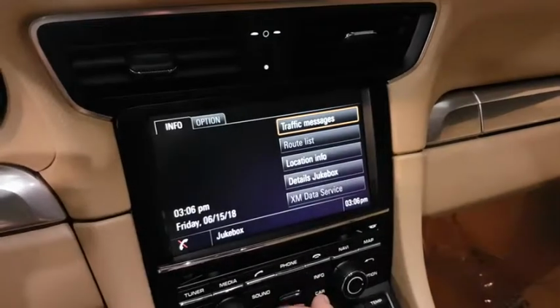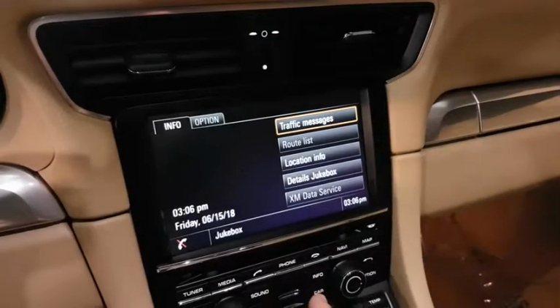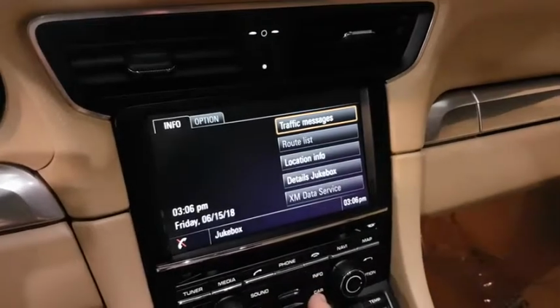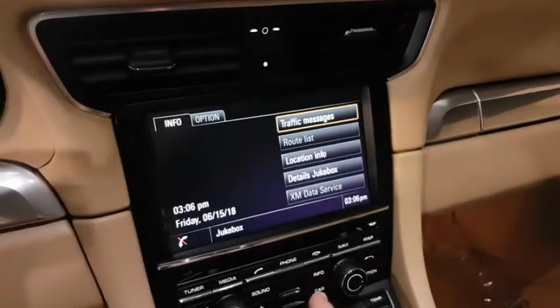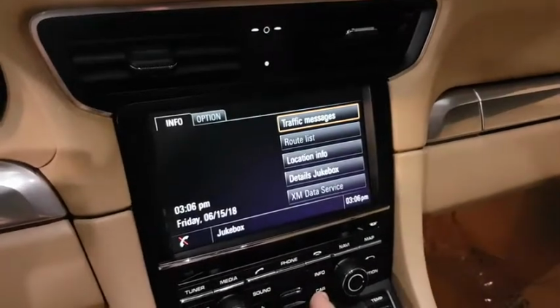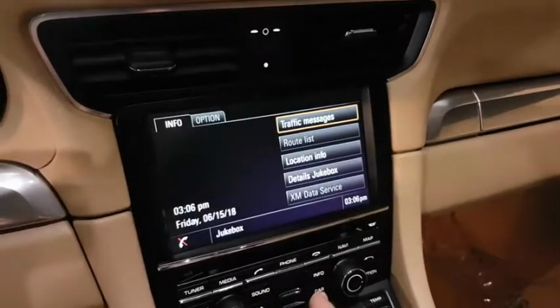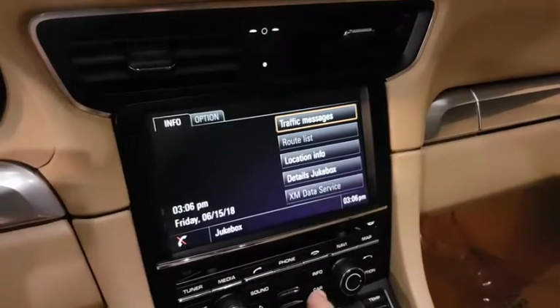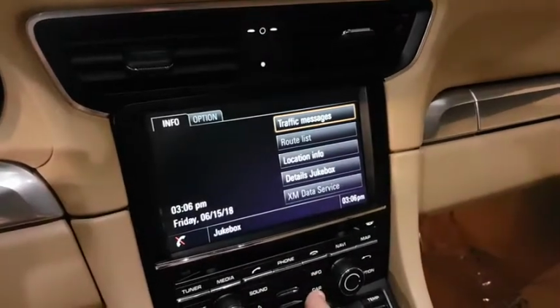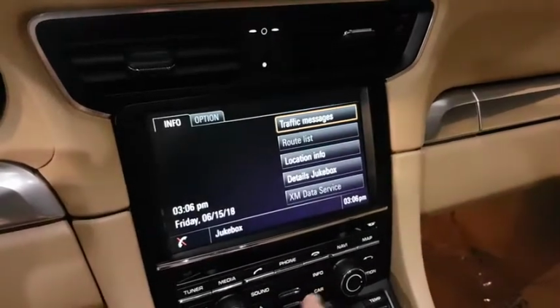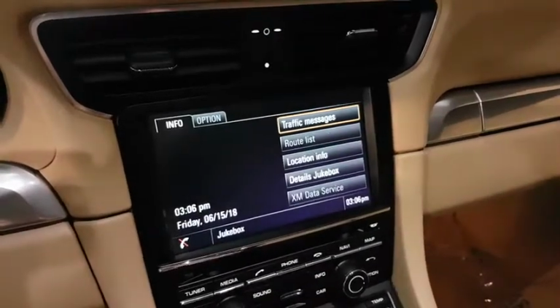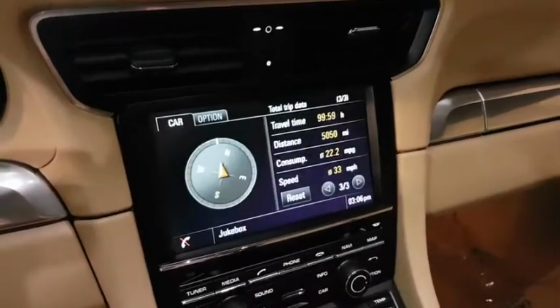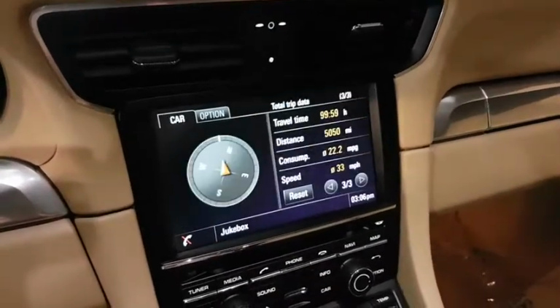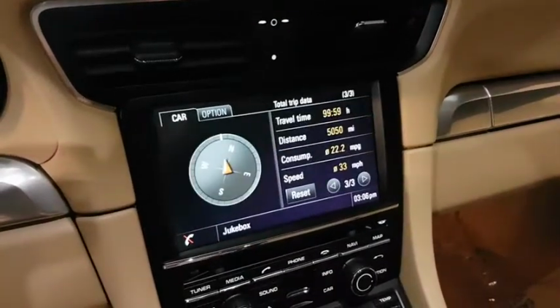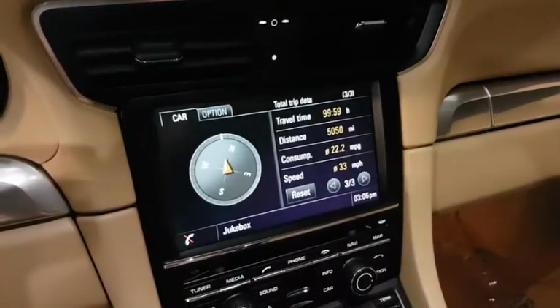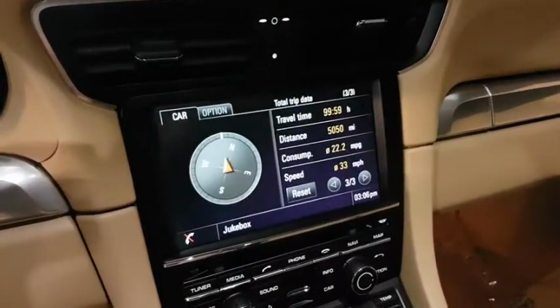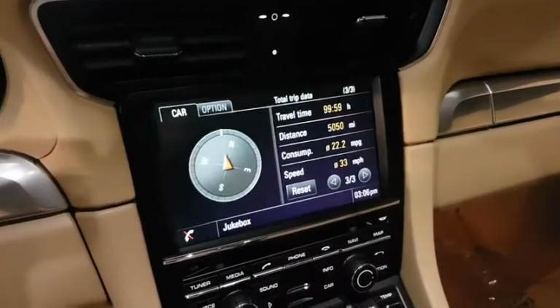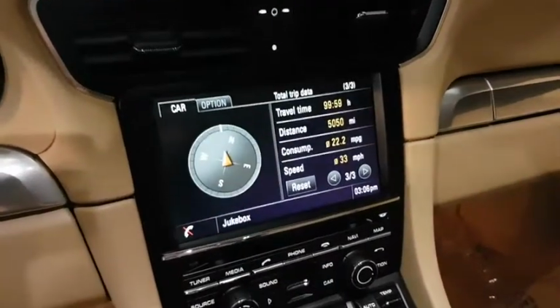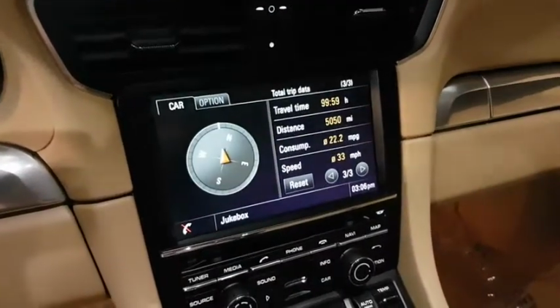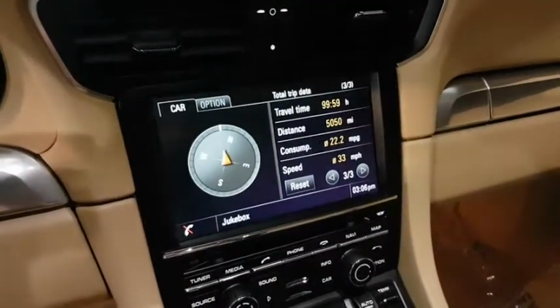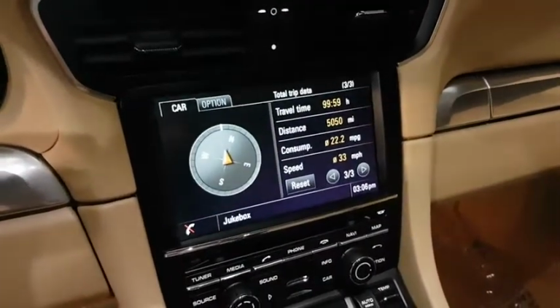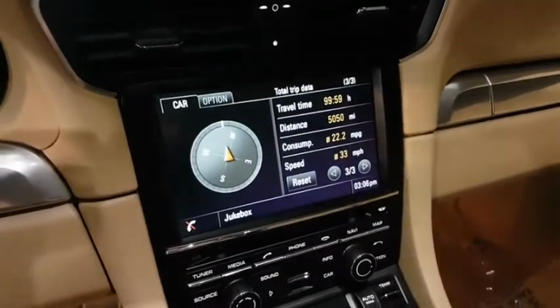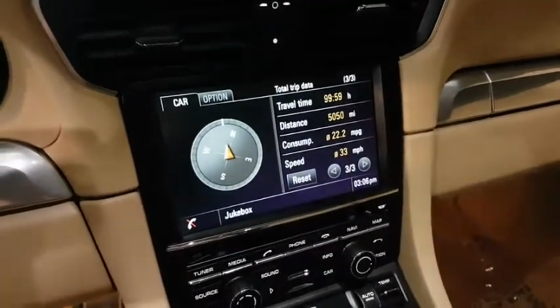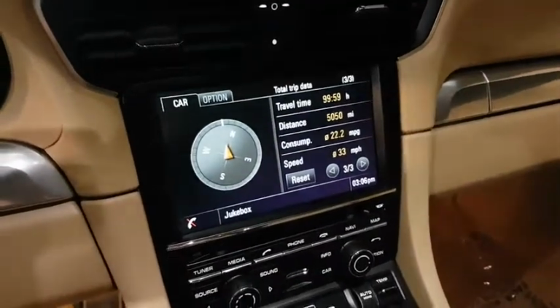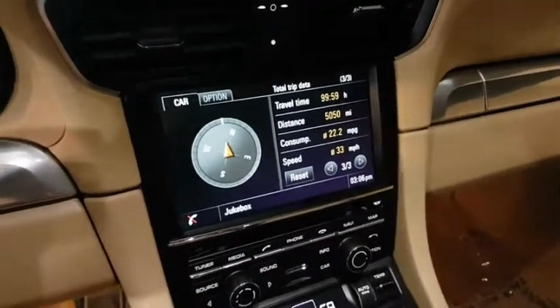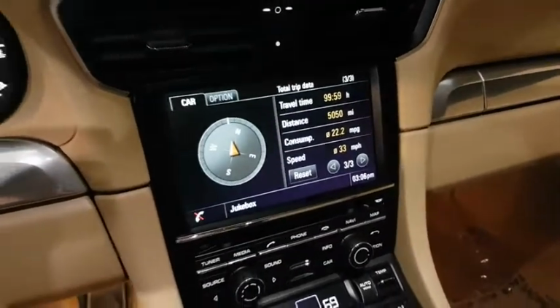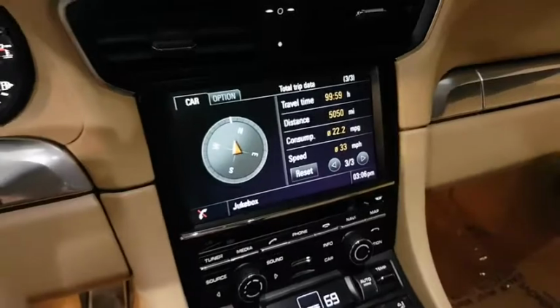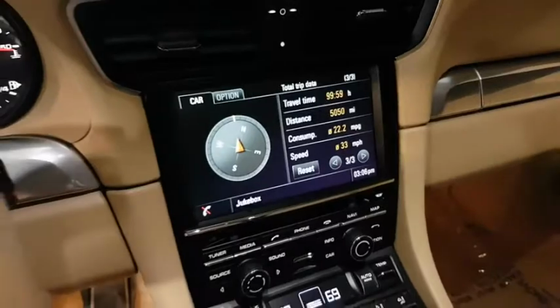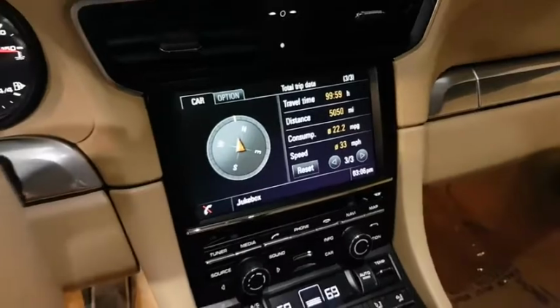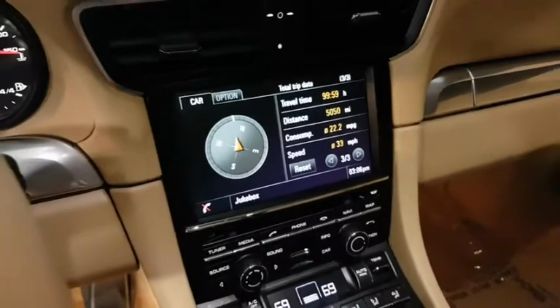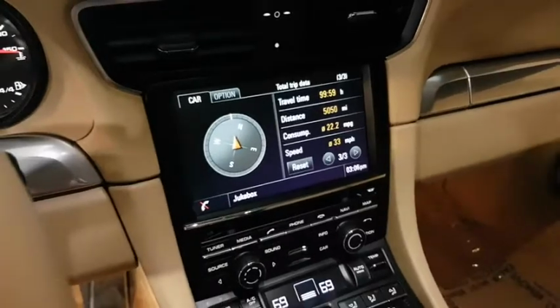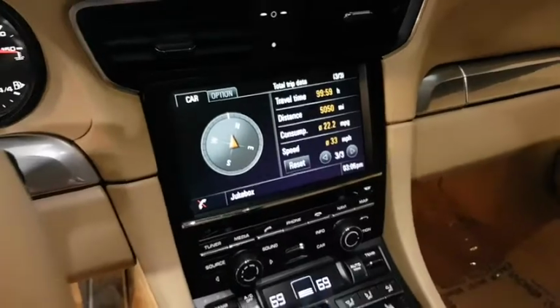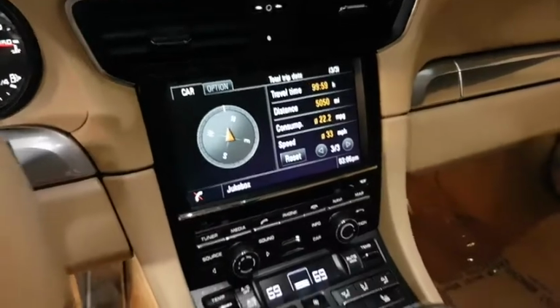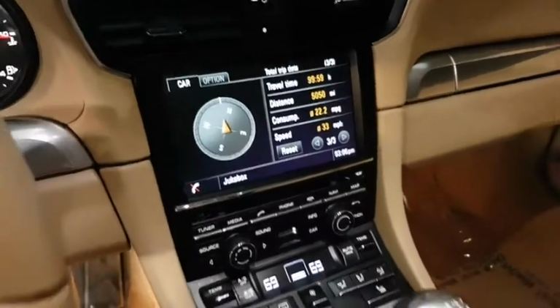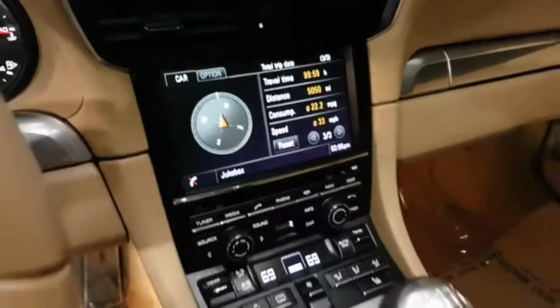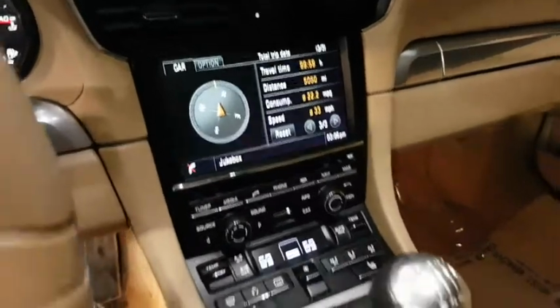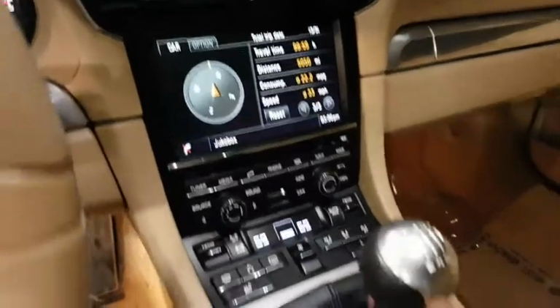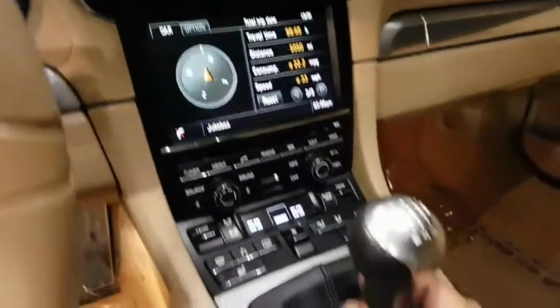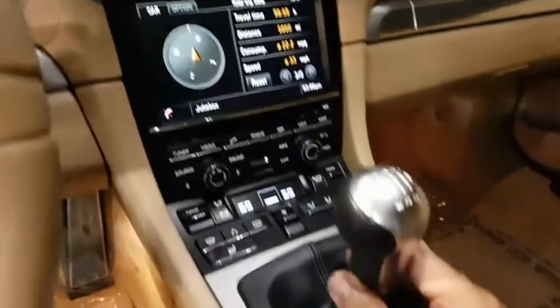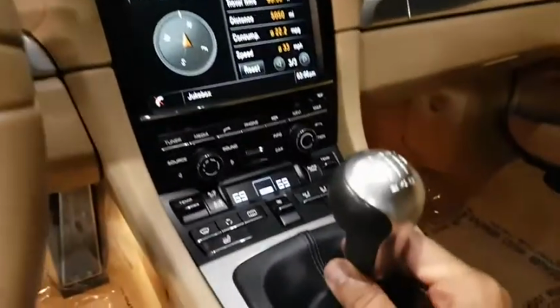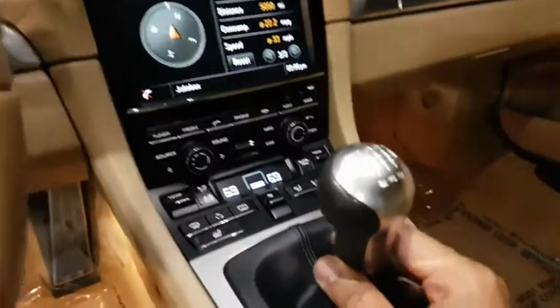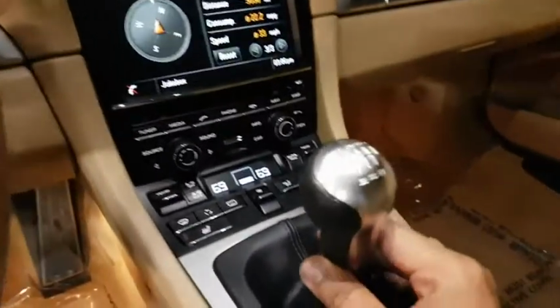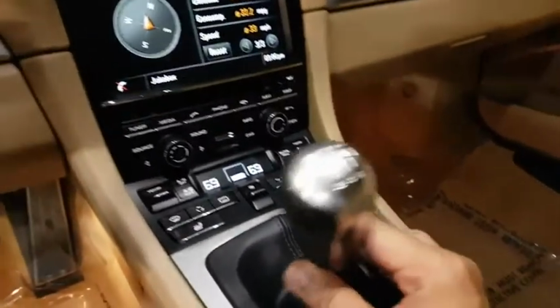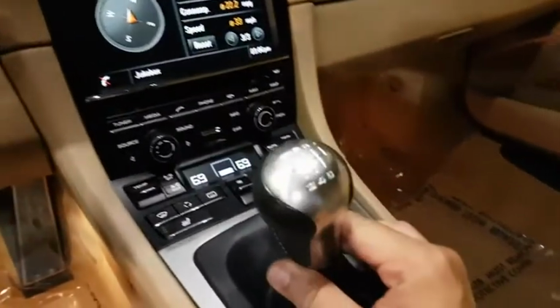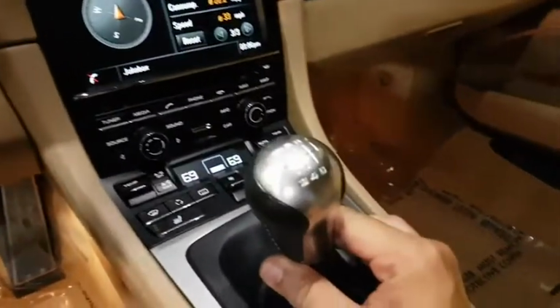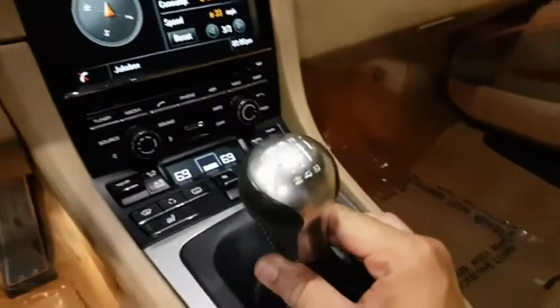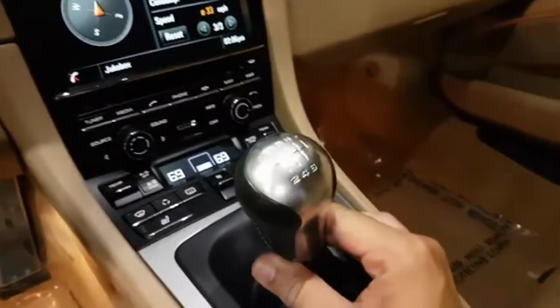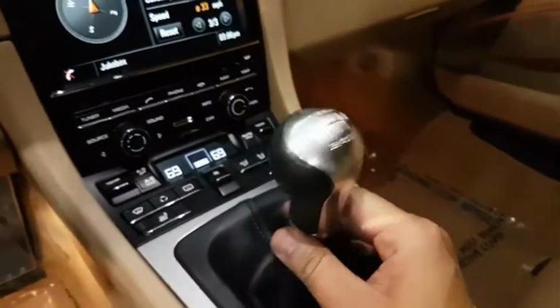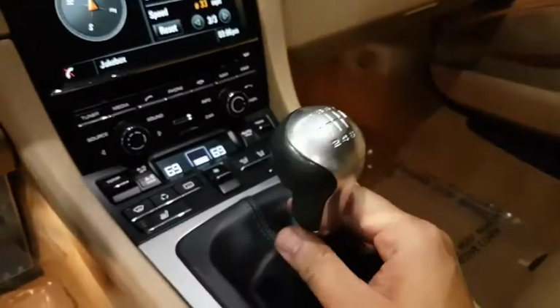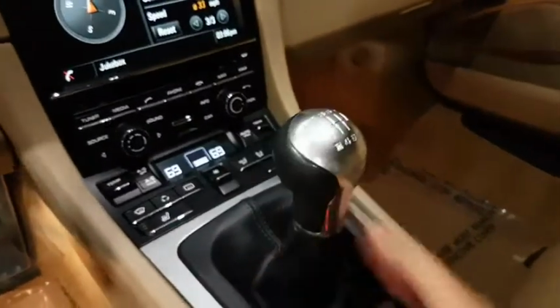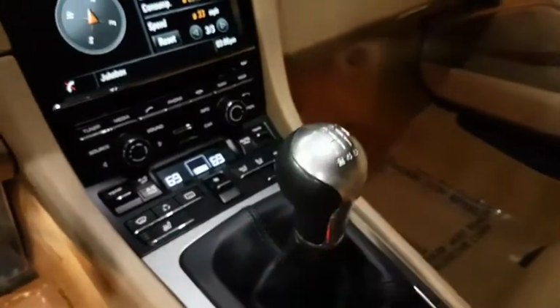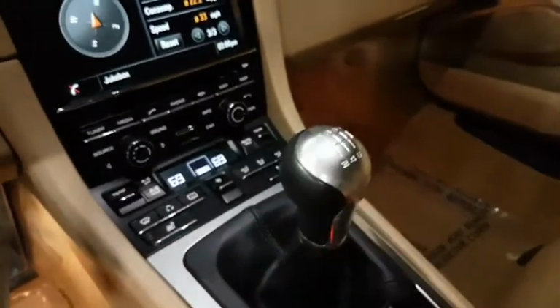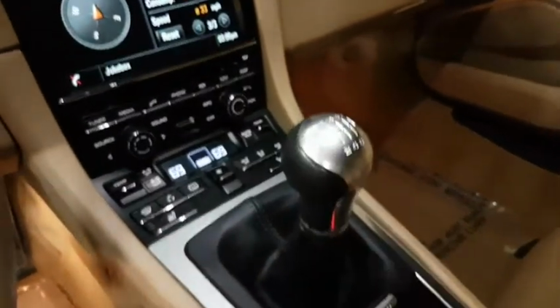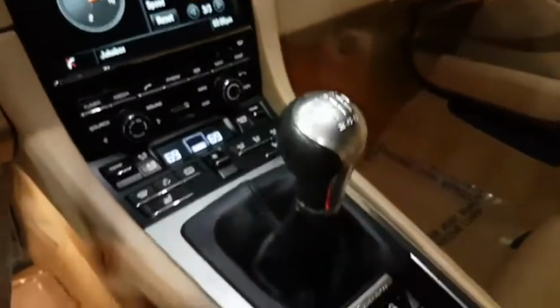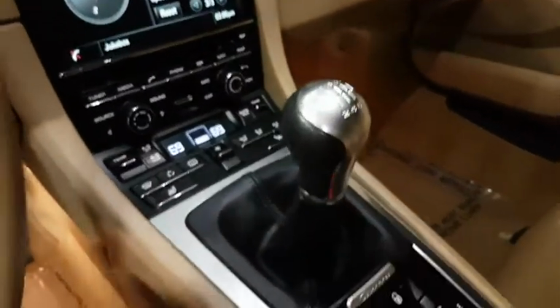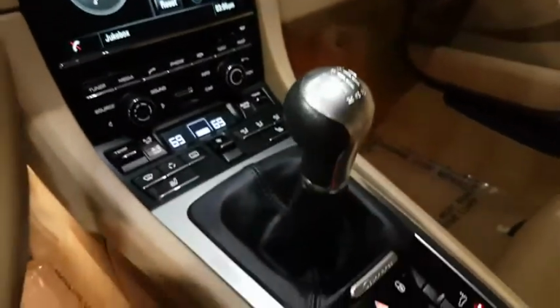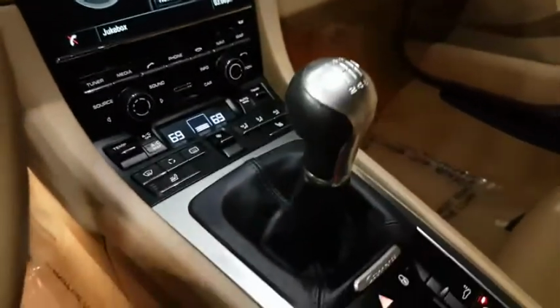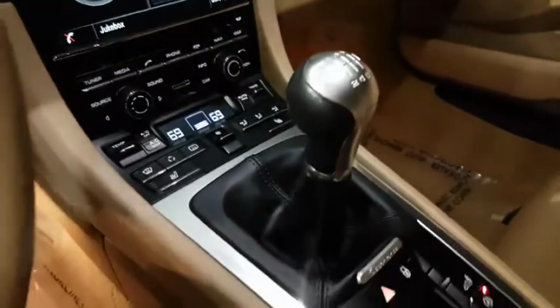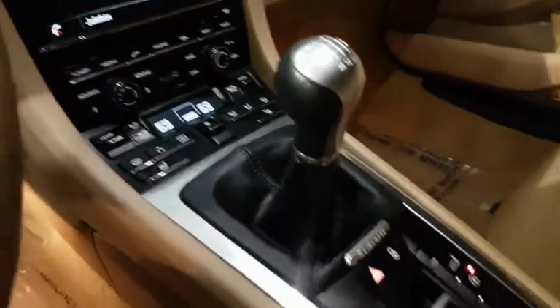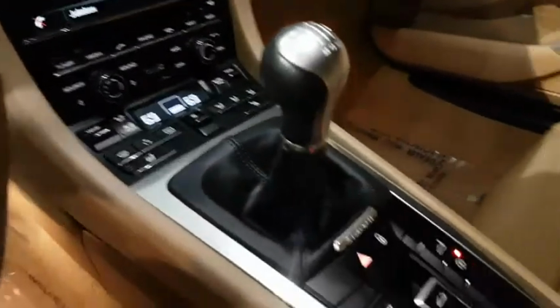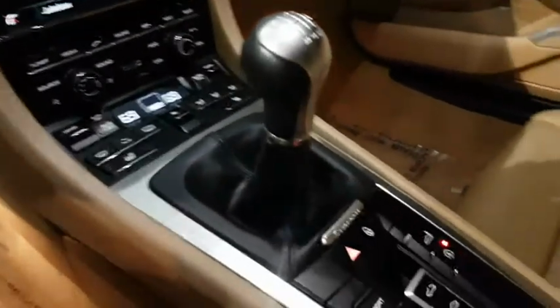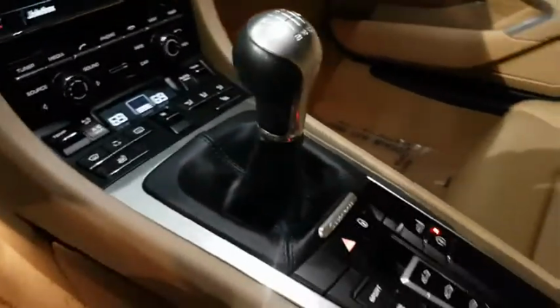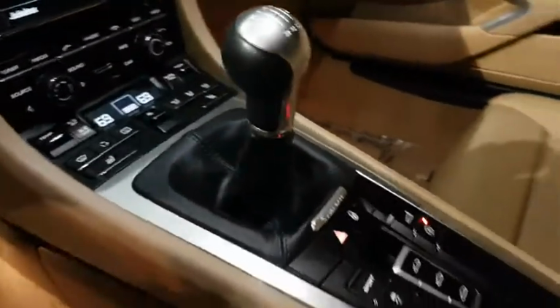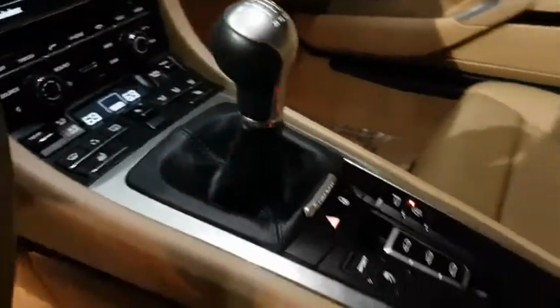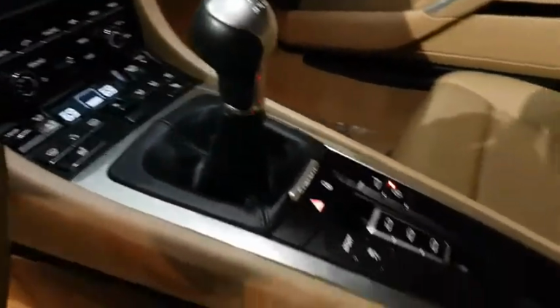Rain sensing wipers, split bench seat, rear wheel drive, tire pressure monitoring system. Come see the car for yourself.